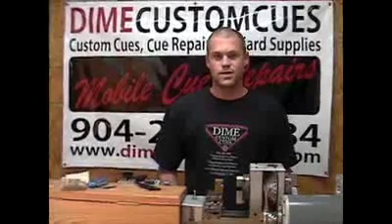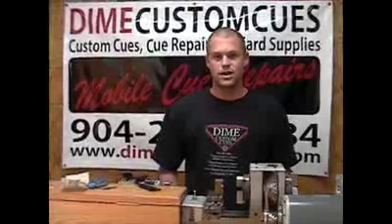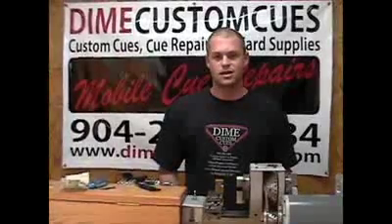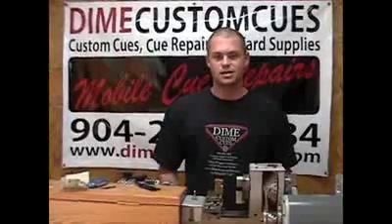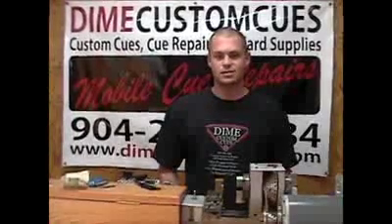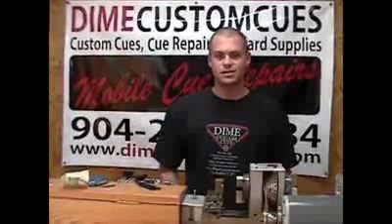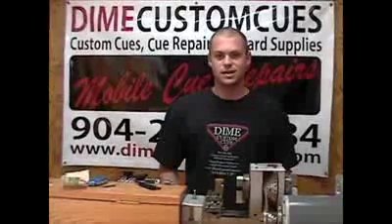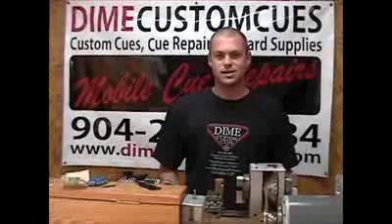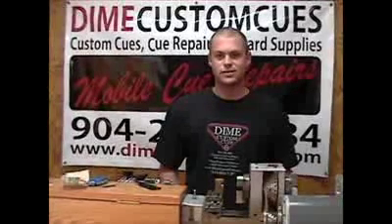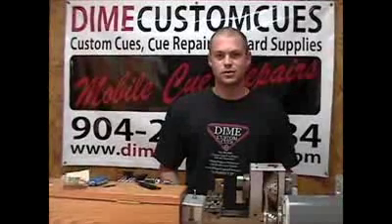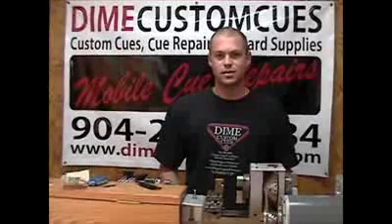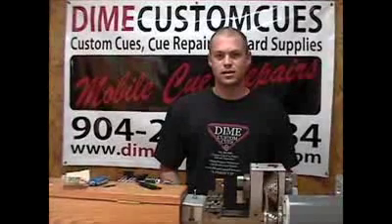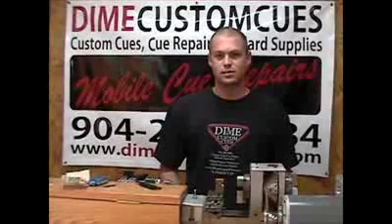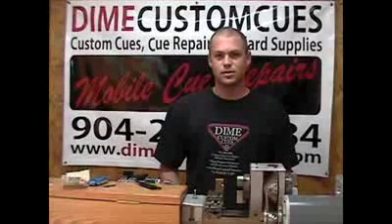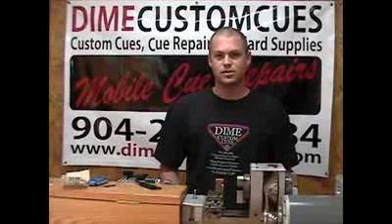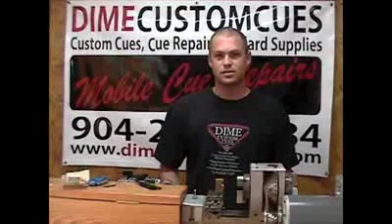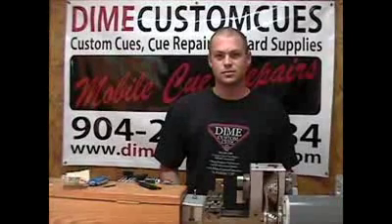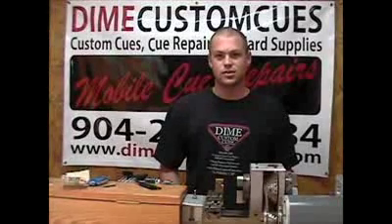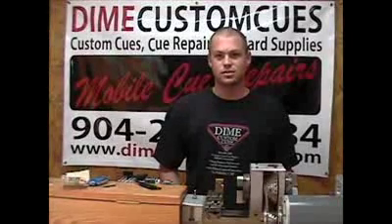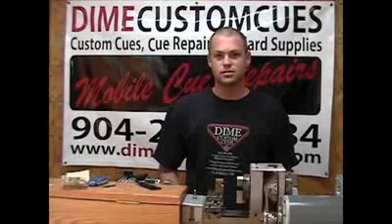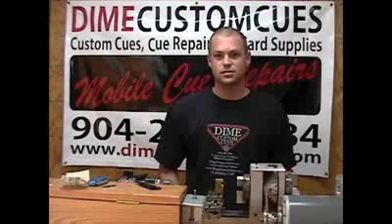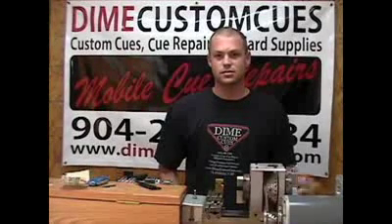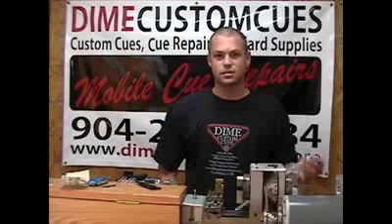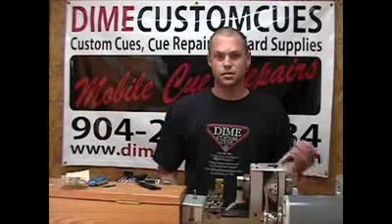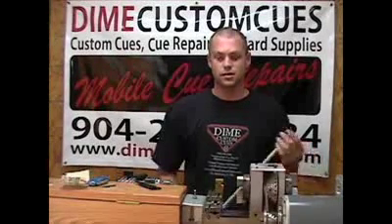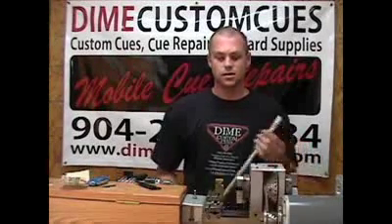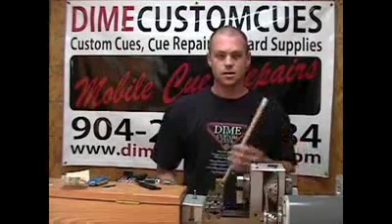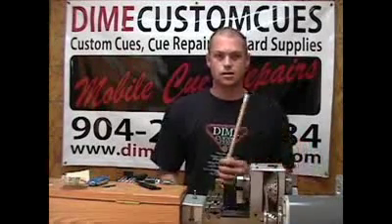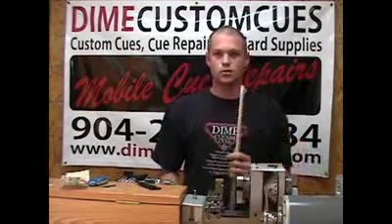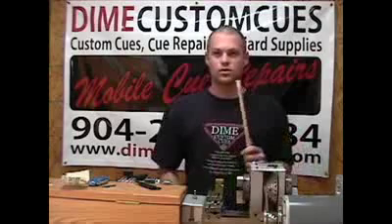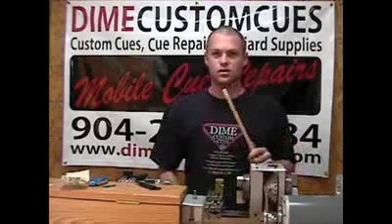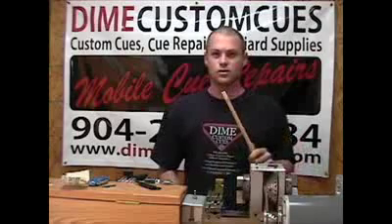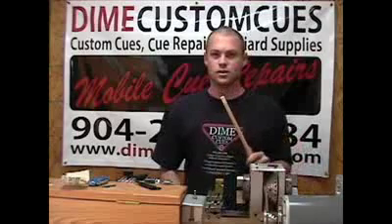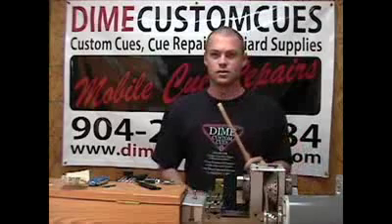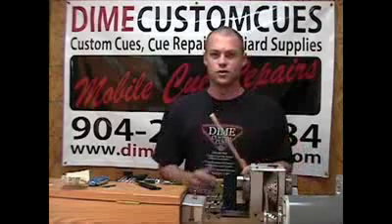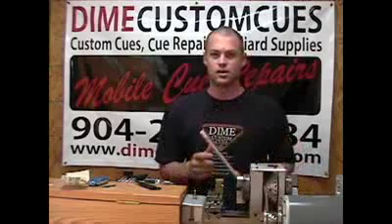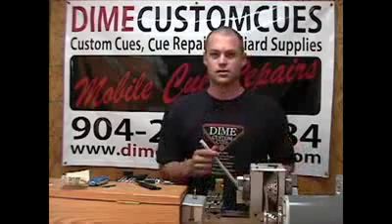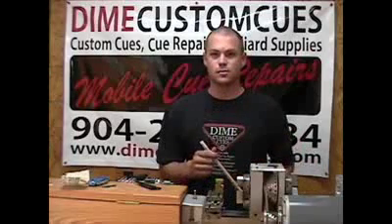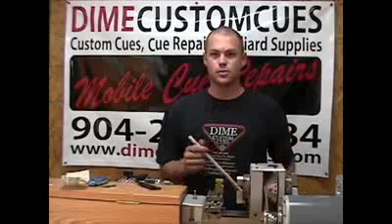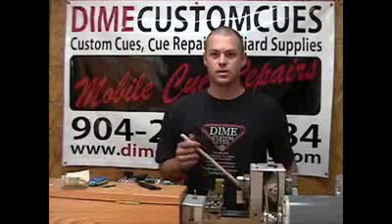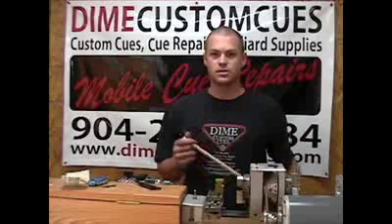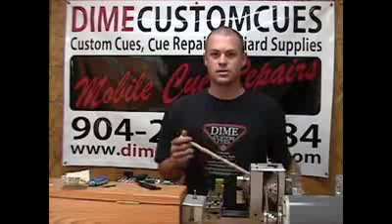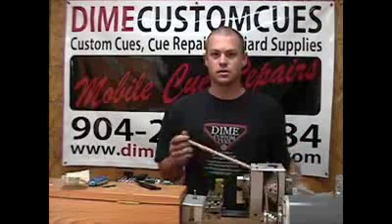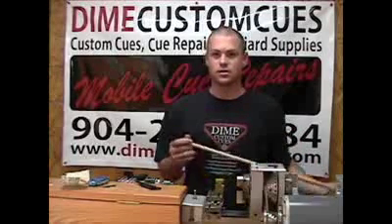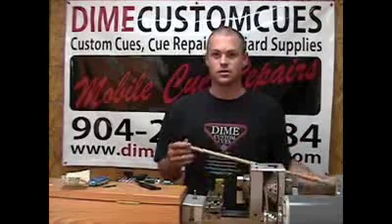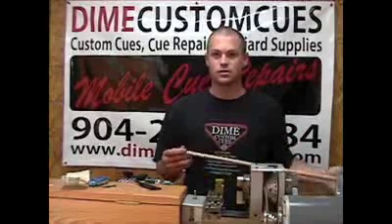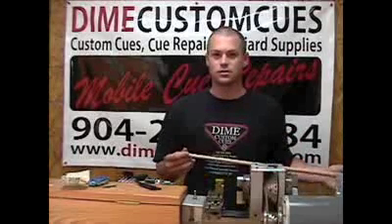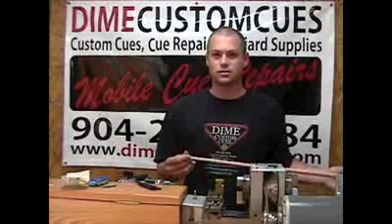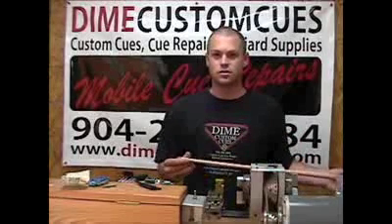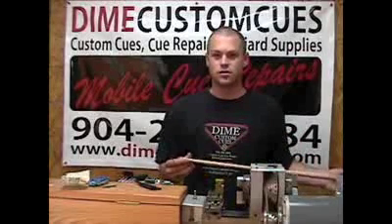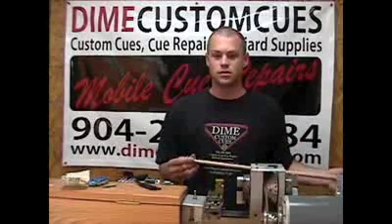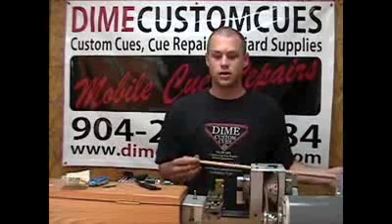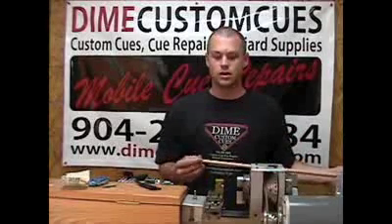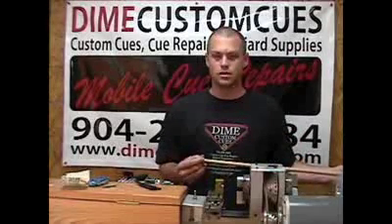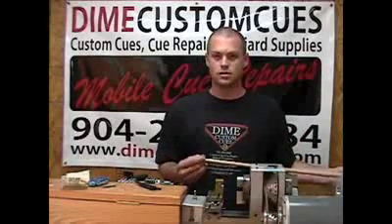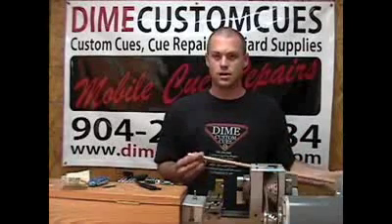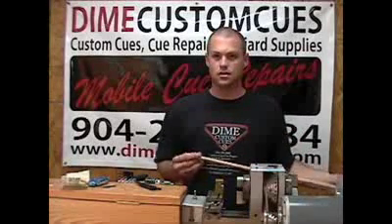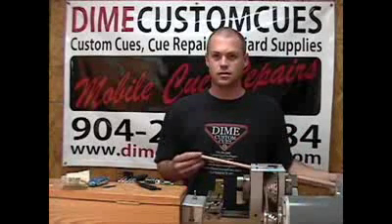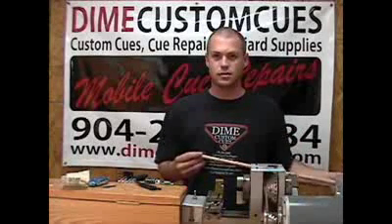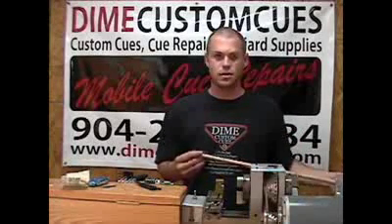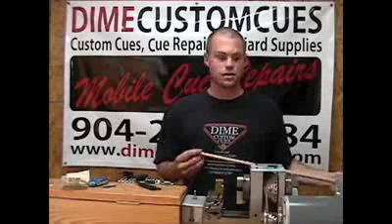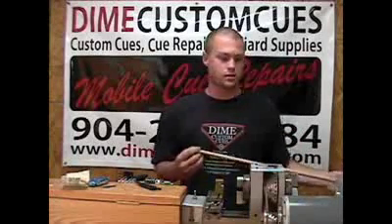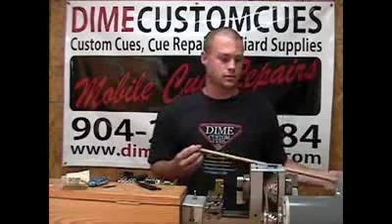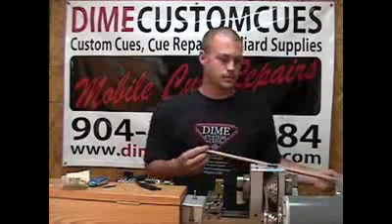Hi, this is David with Dime Custom Cues and we are going to do a quick tip install and show you what it looks like on a lathe.